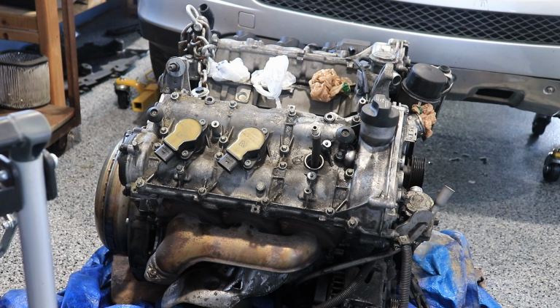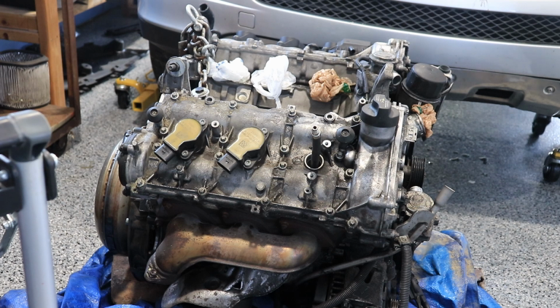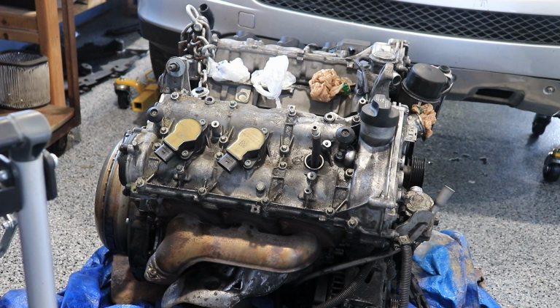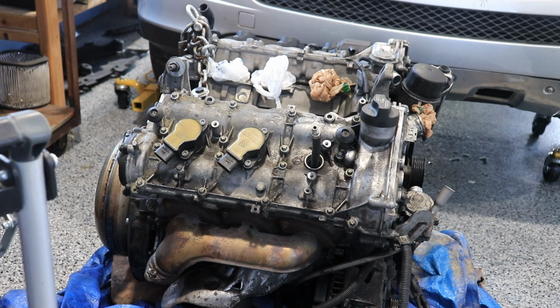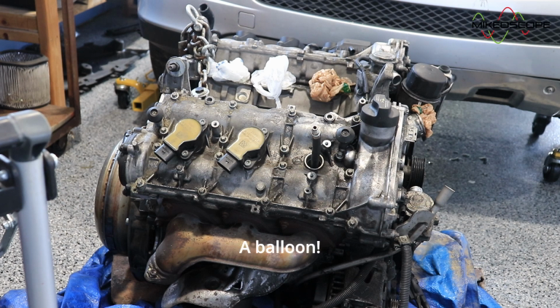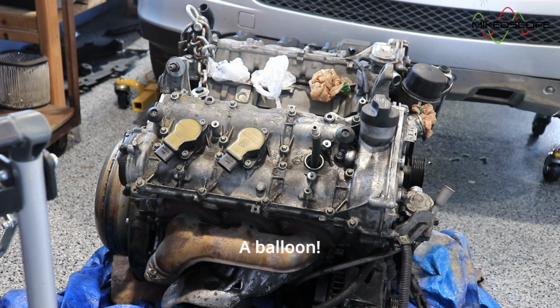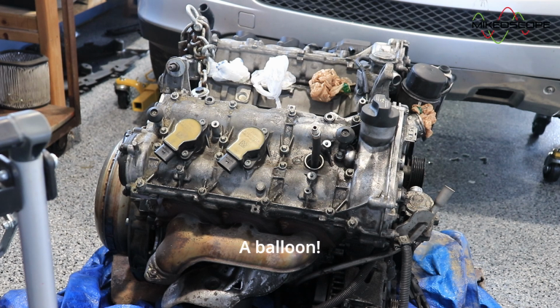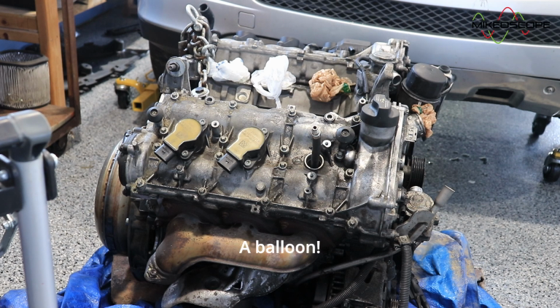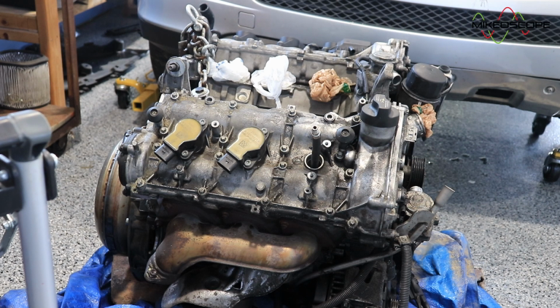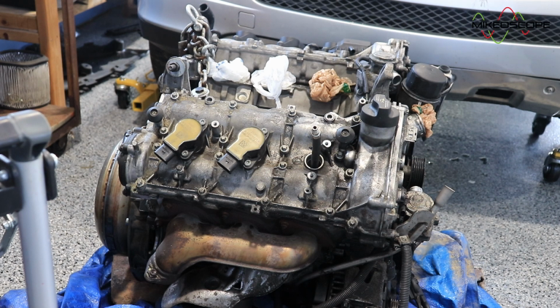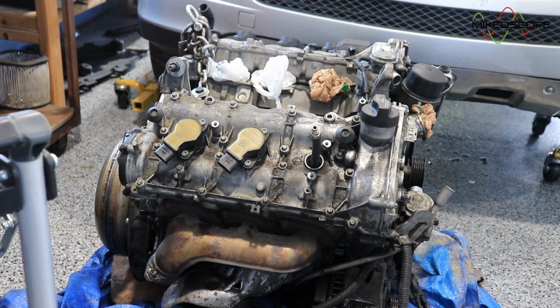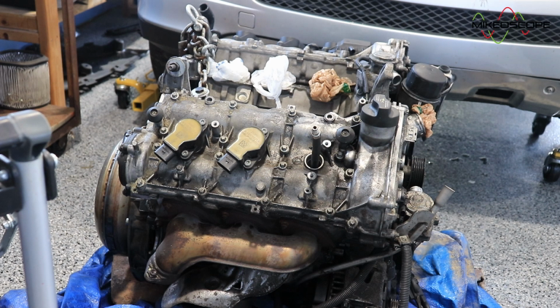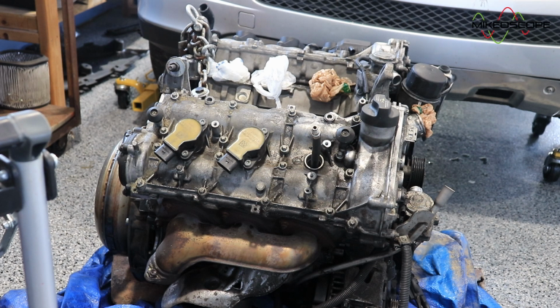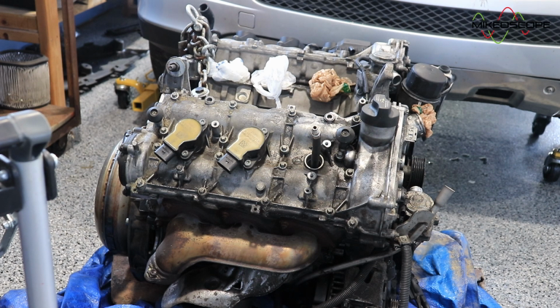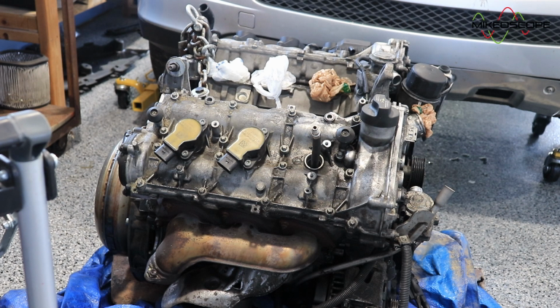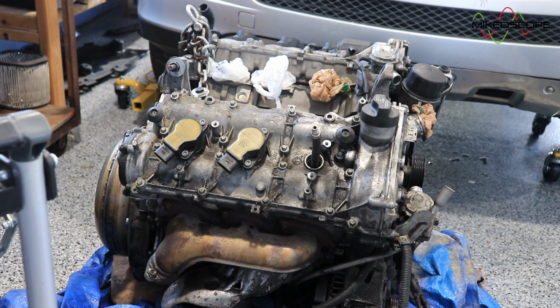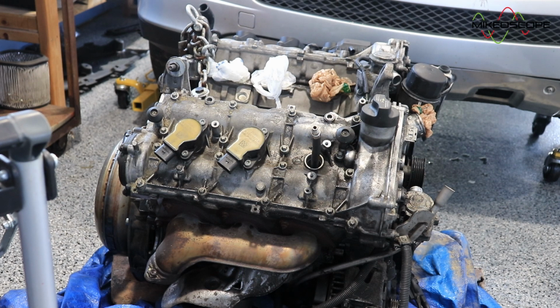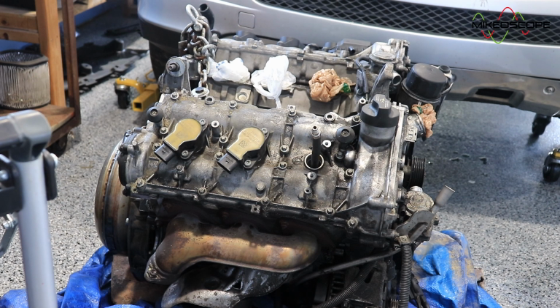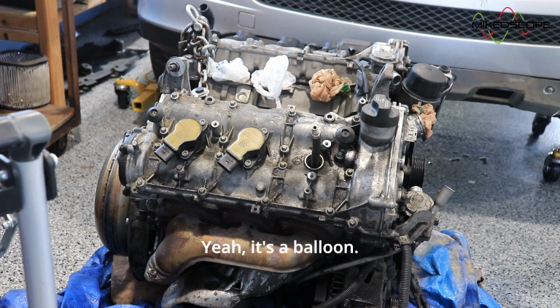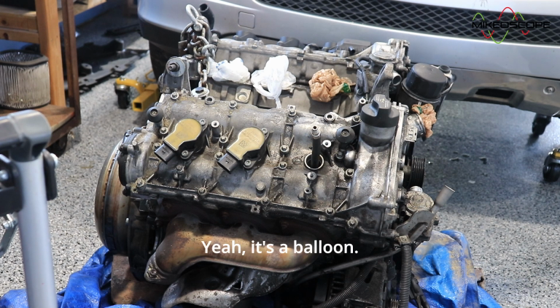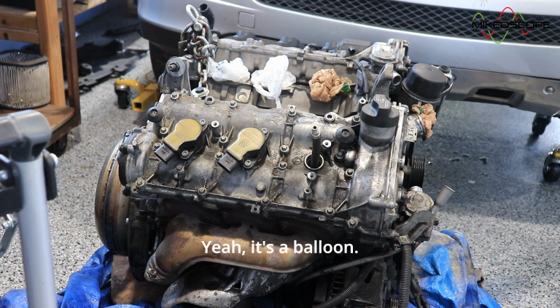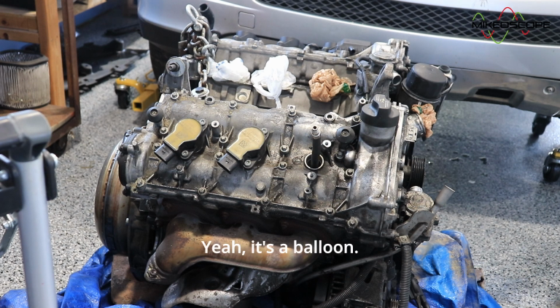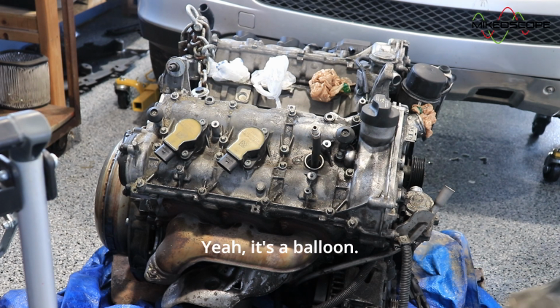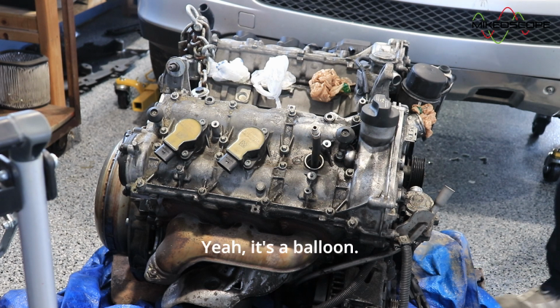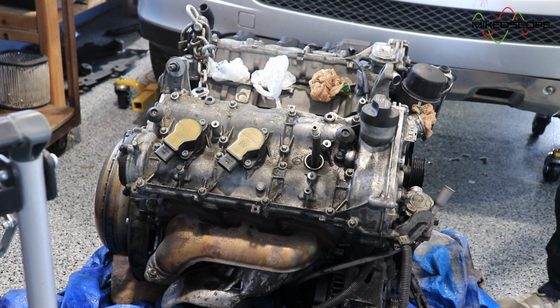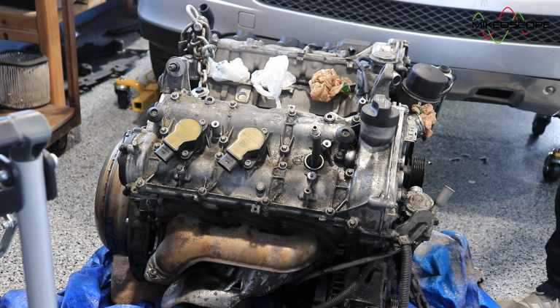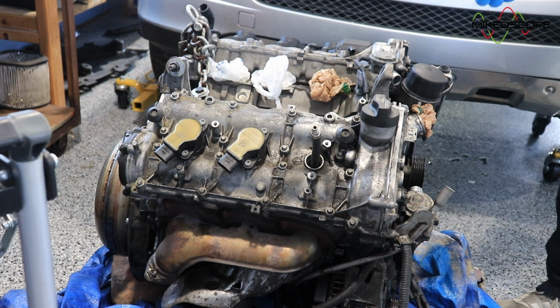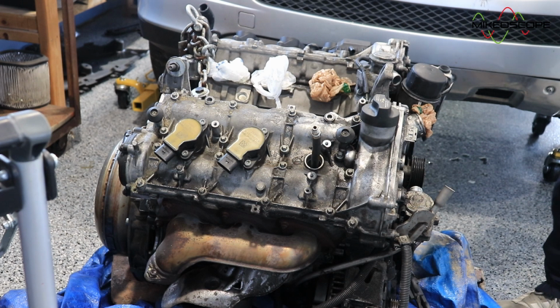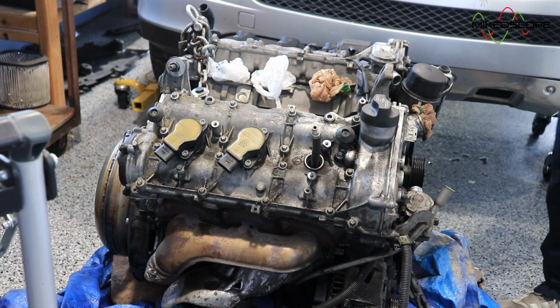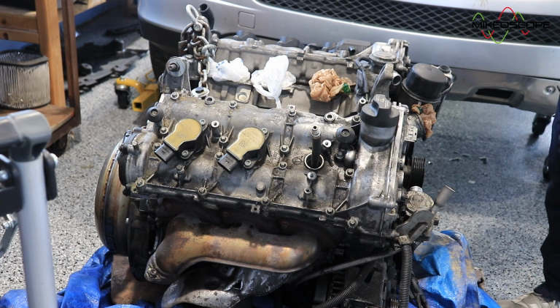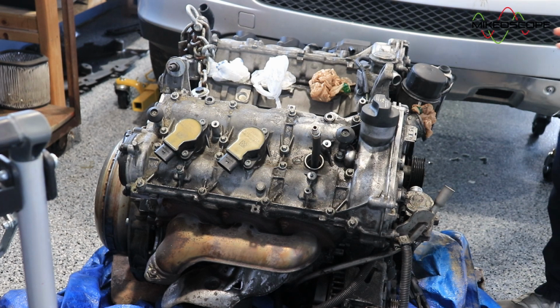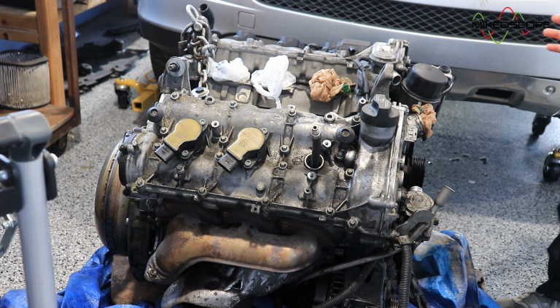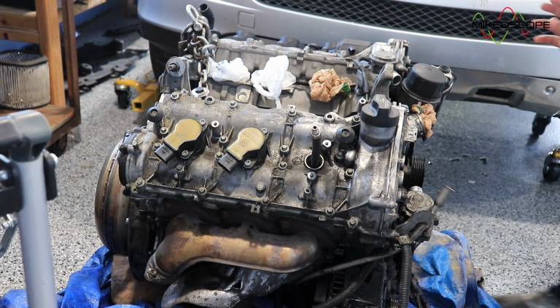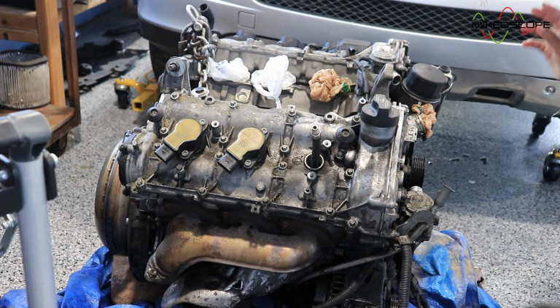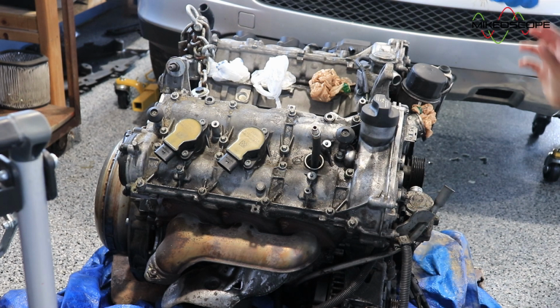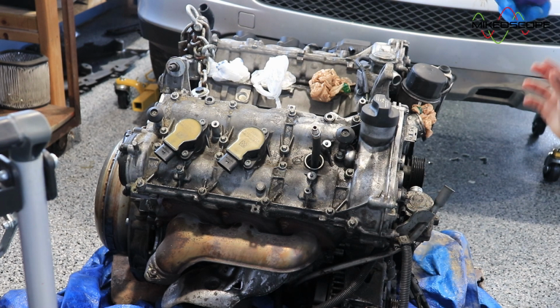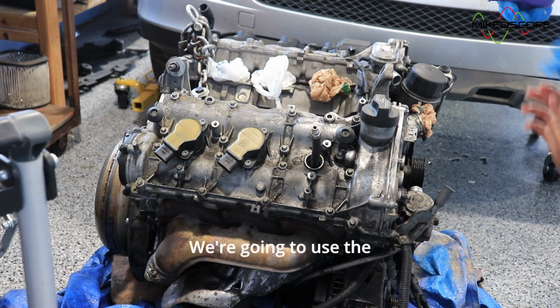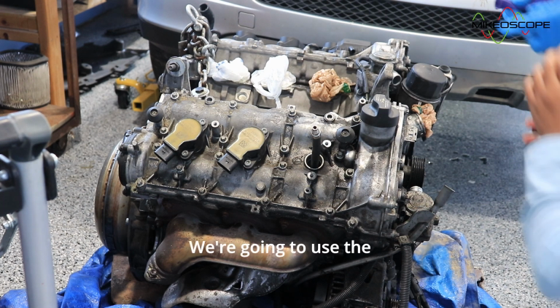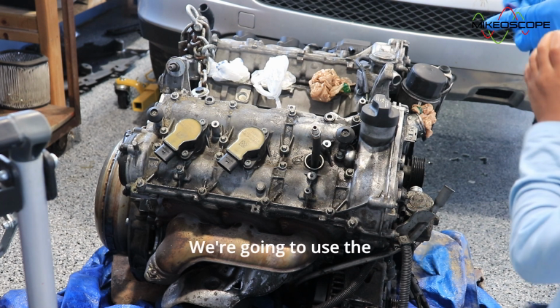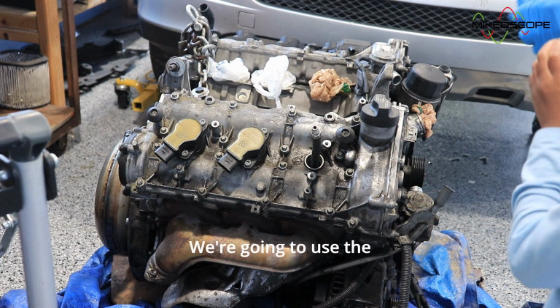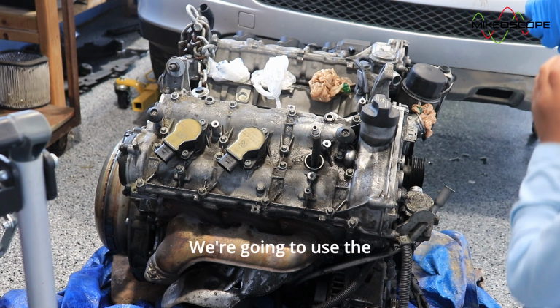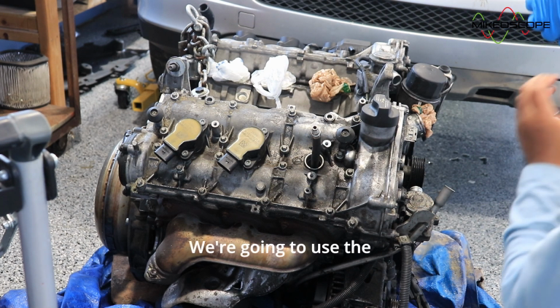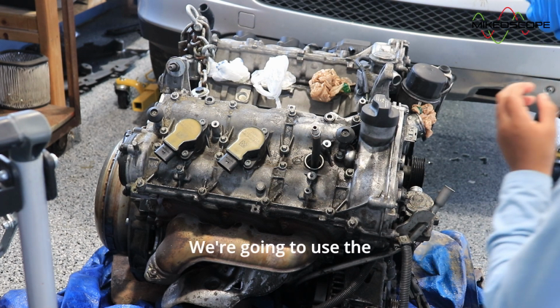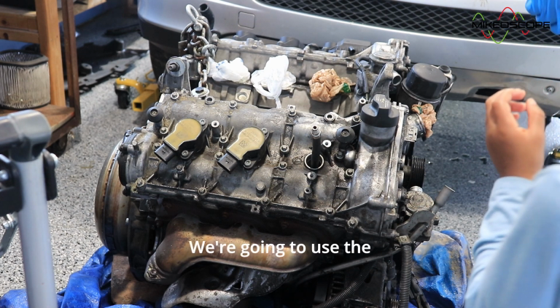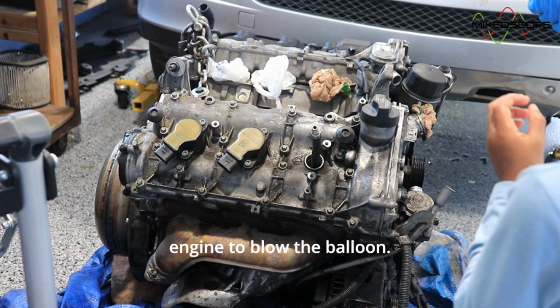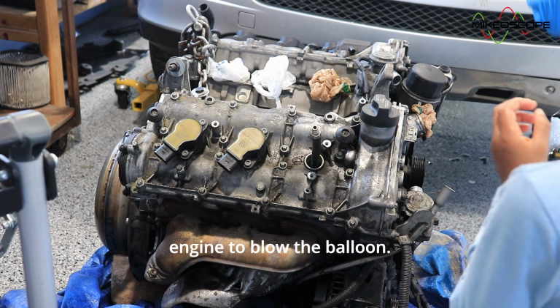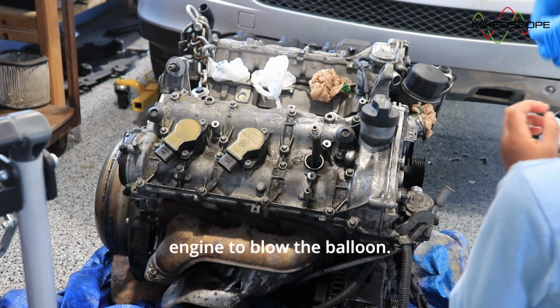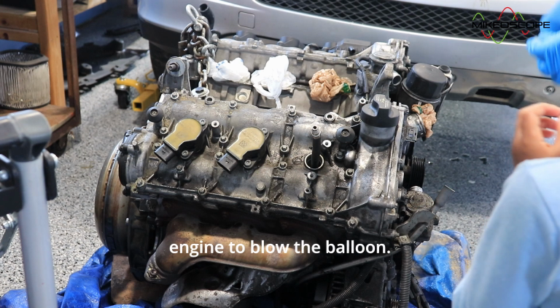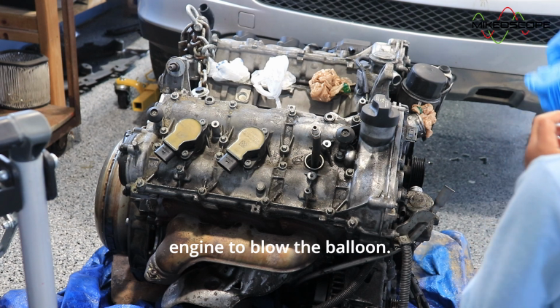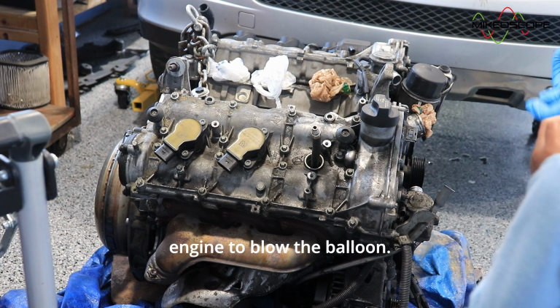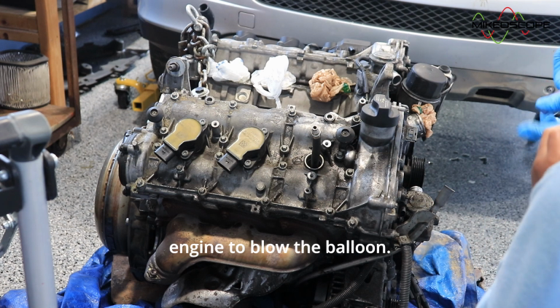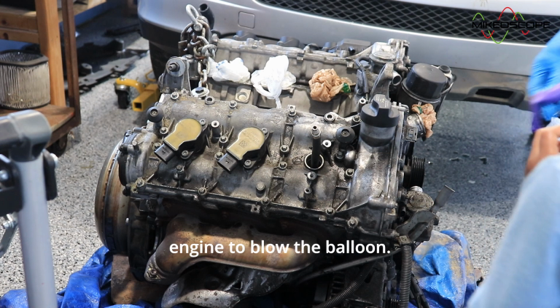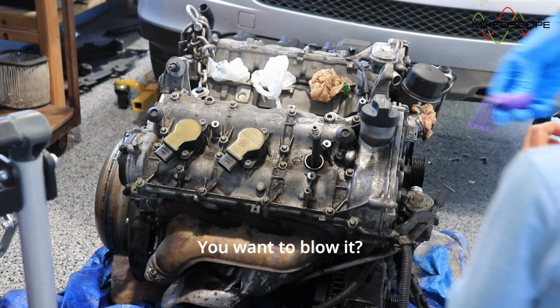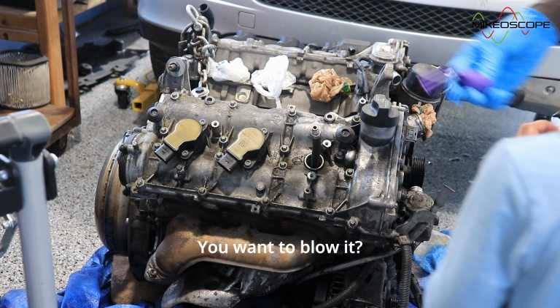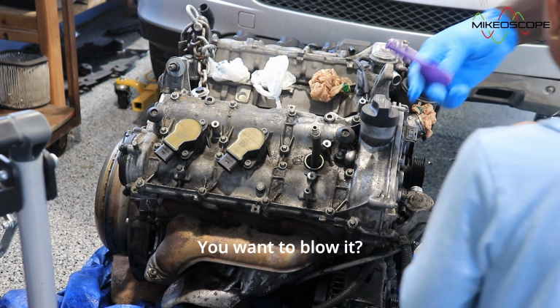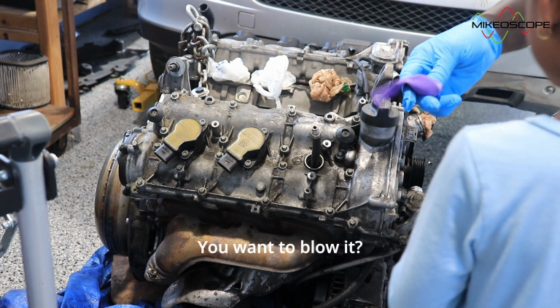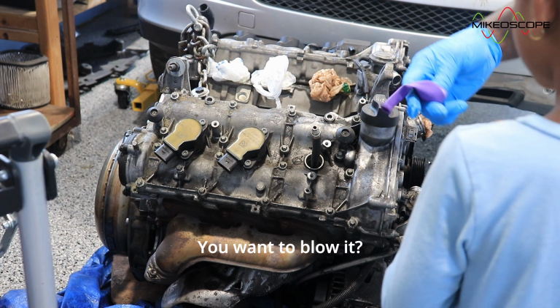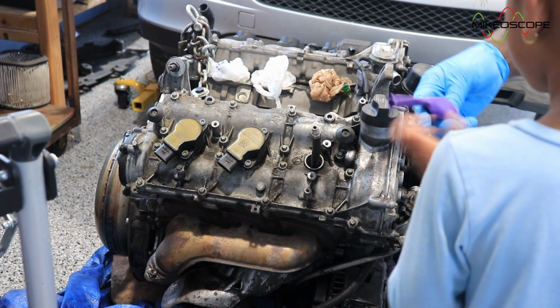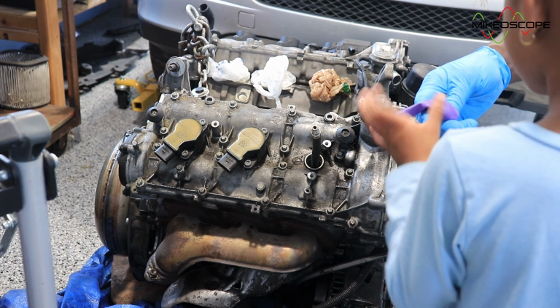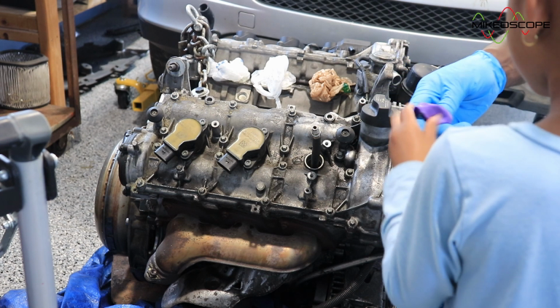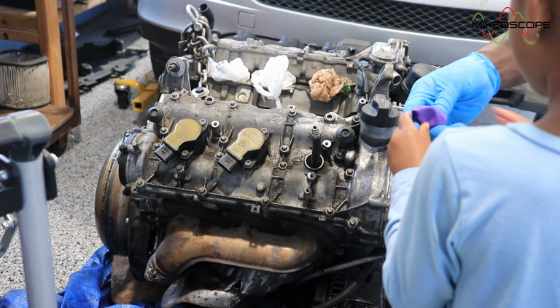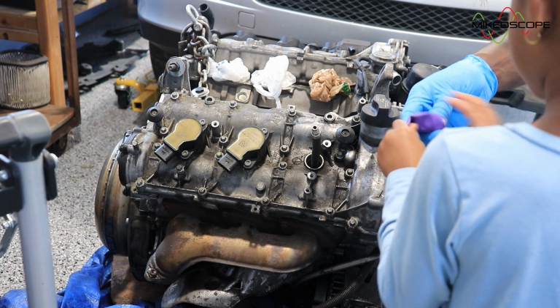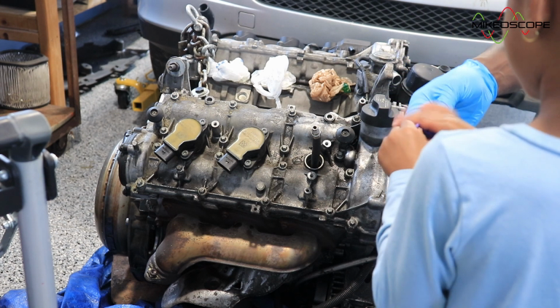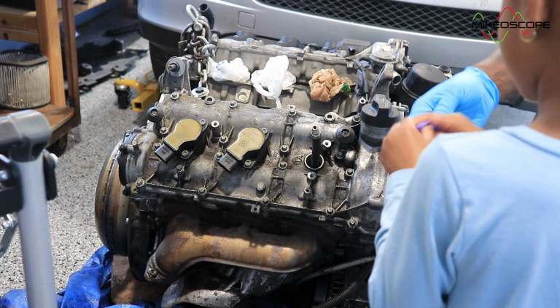A balloon. Yeah, it's a balloon. We're going to use the engine to blow the balloon. You want to blow it? Yeah.